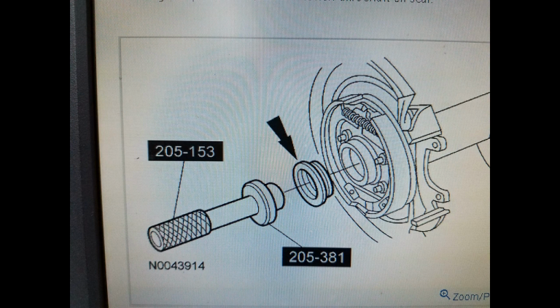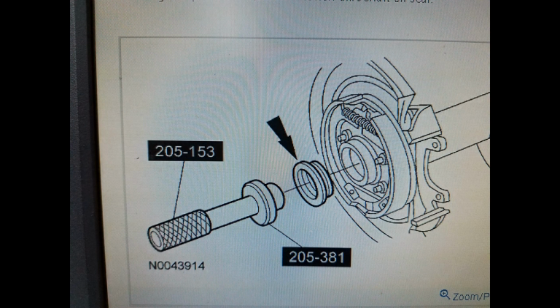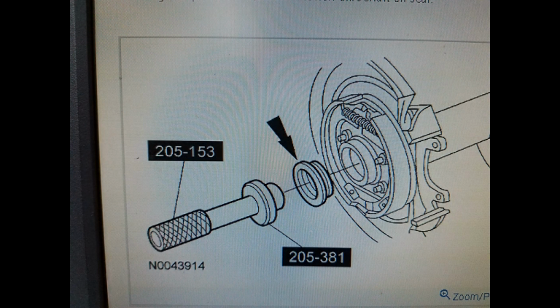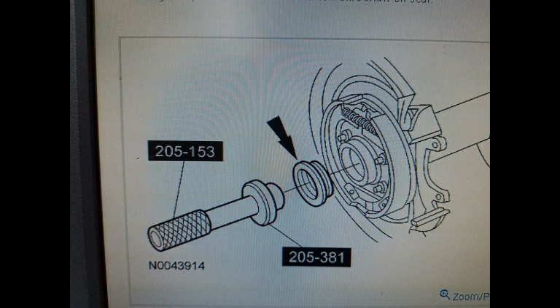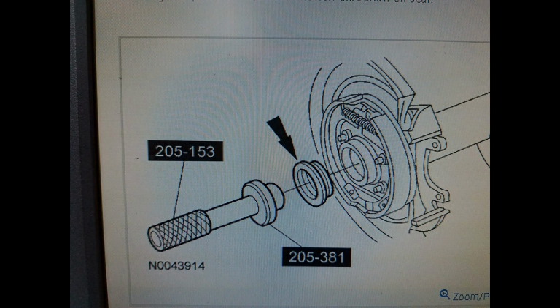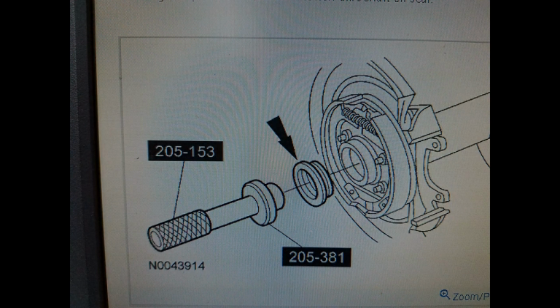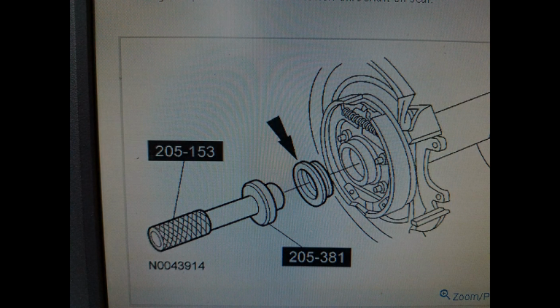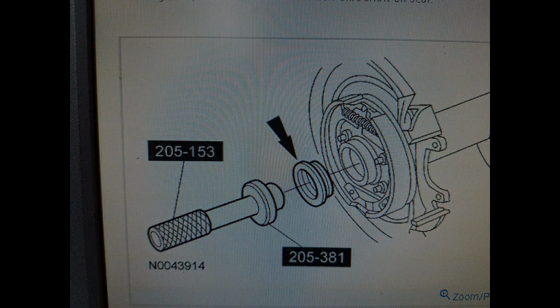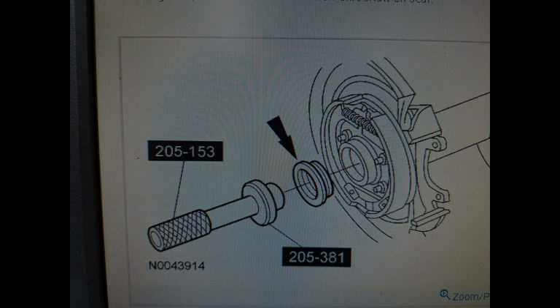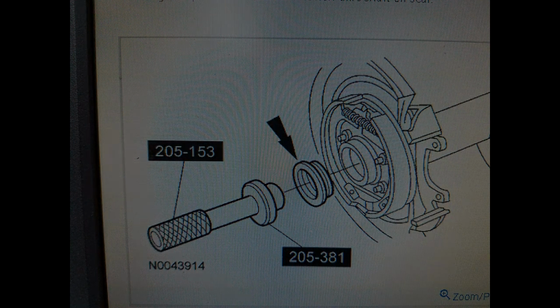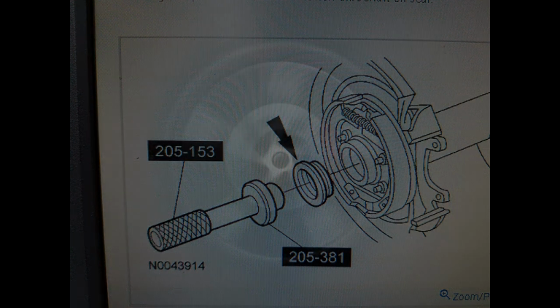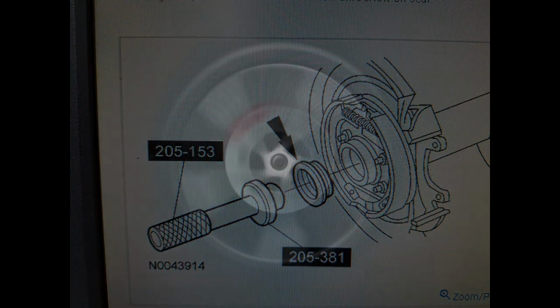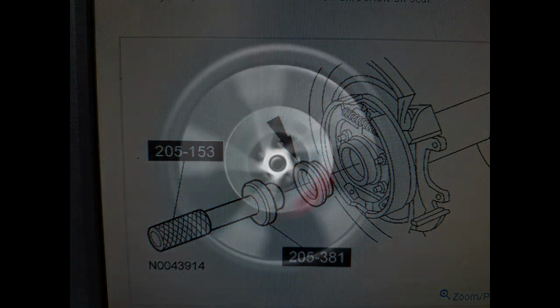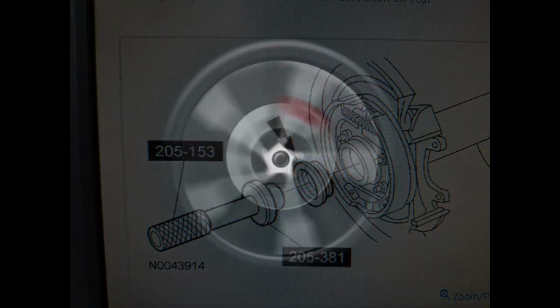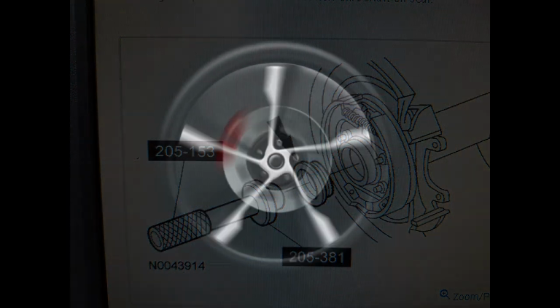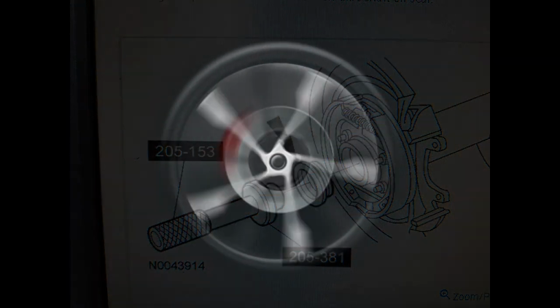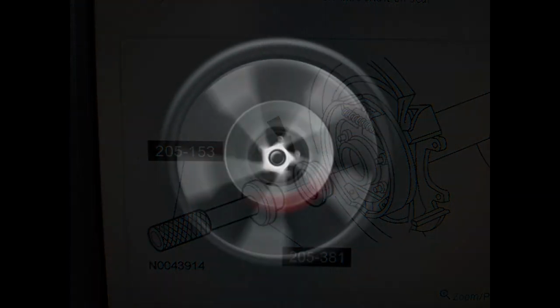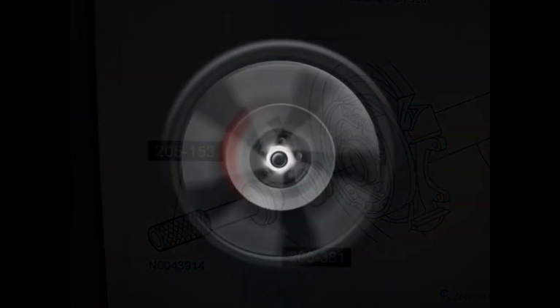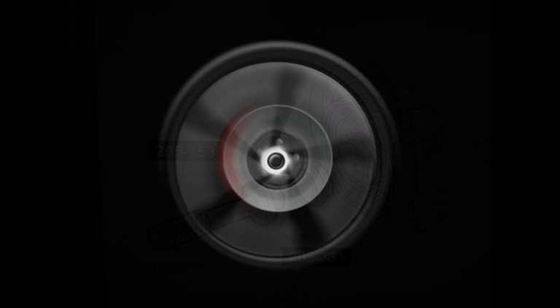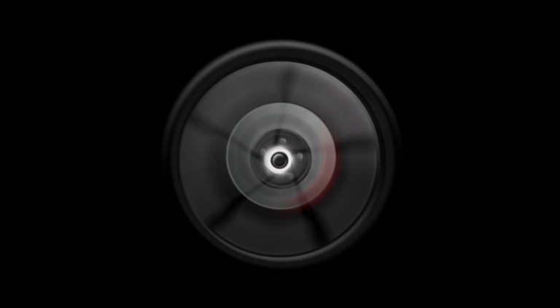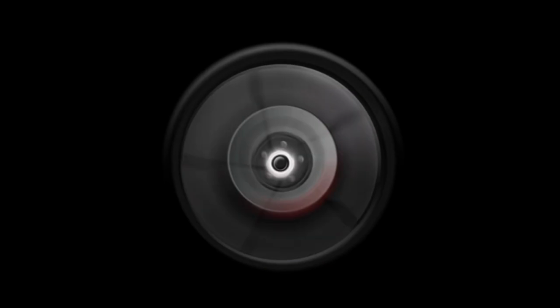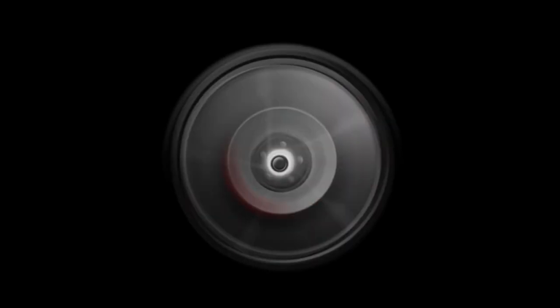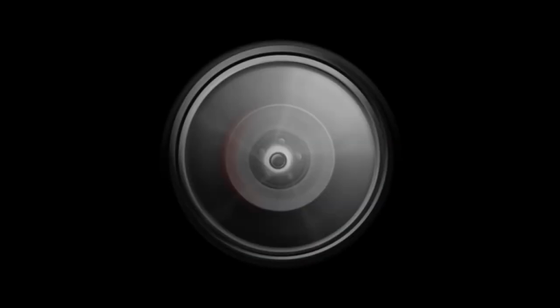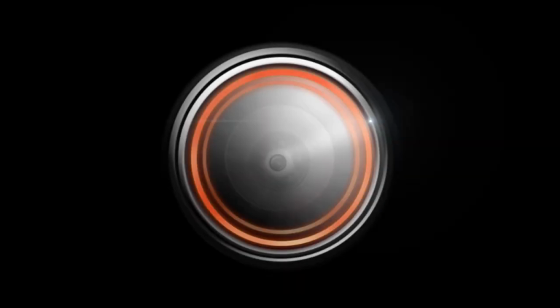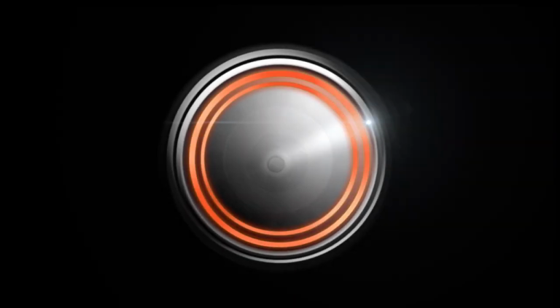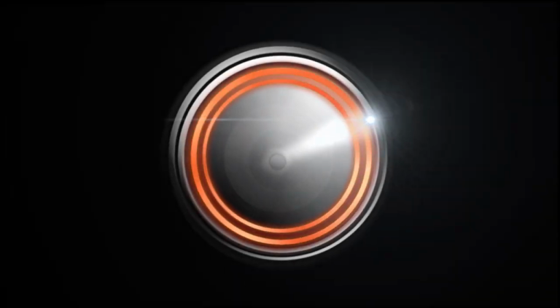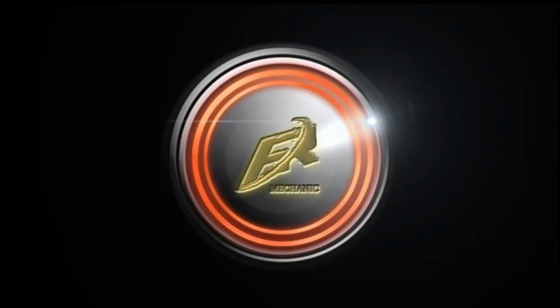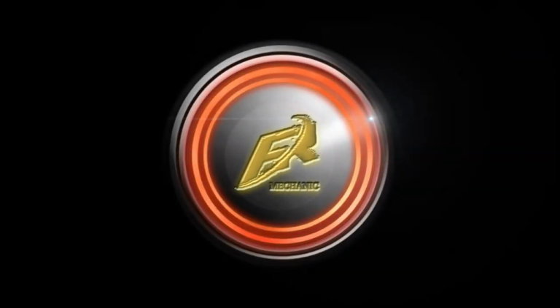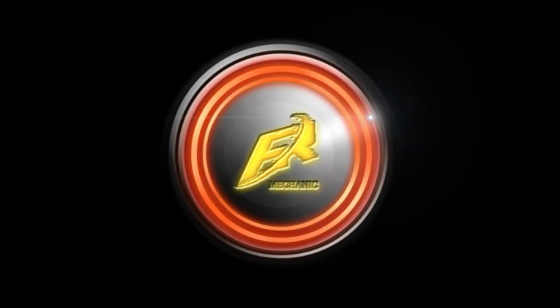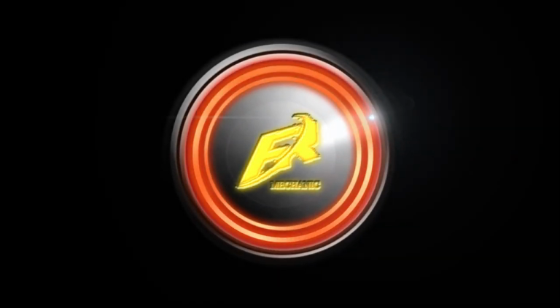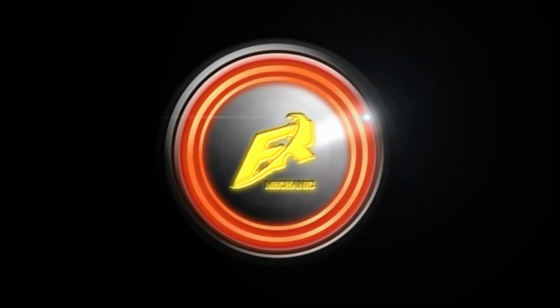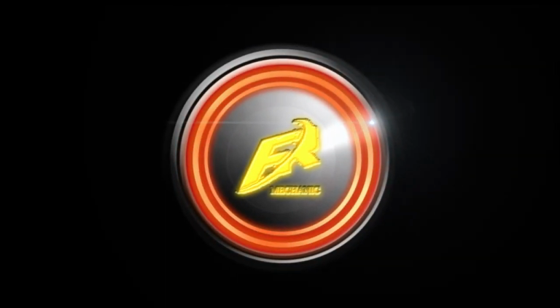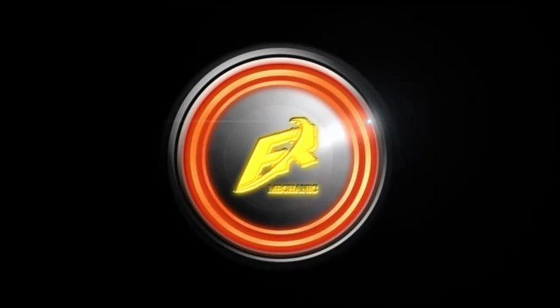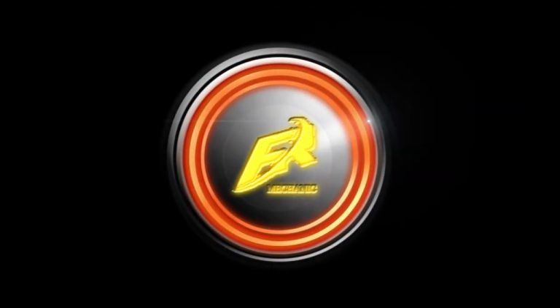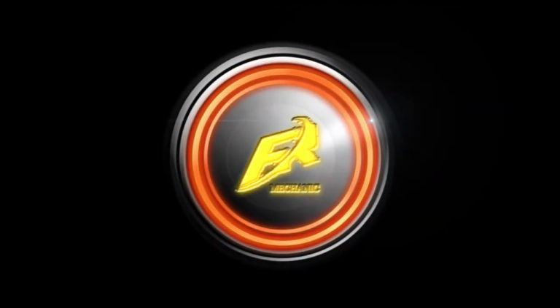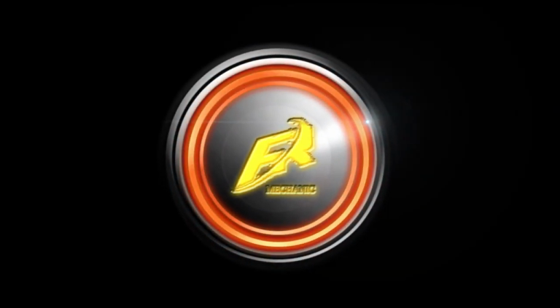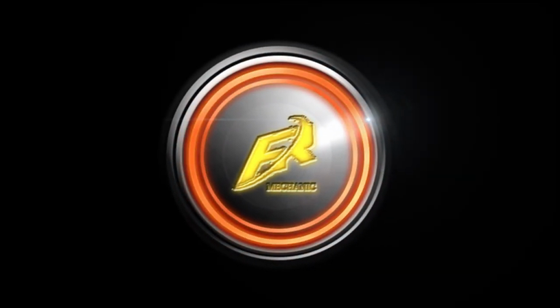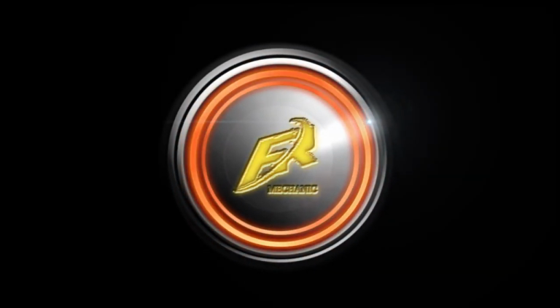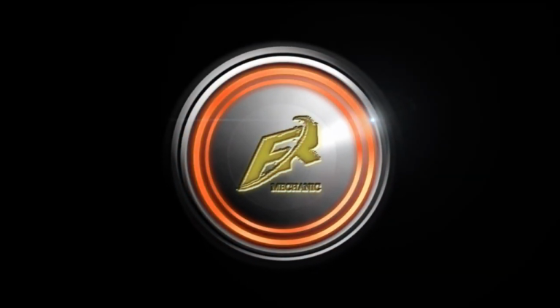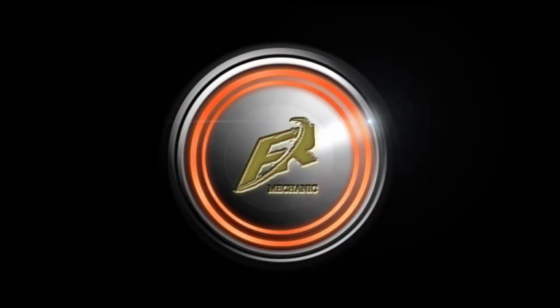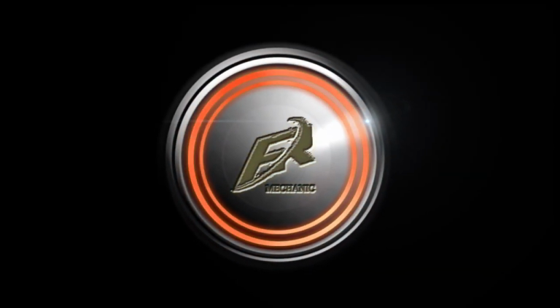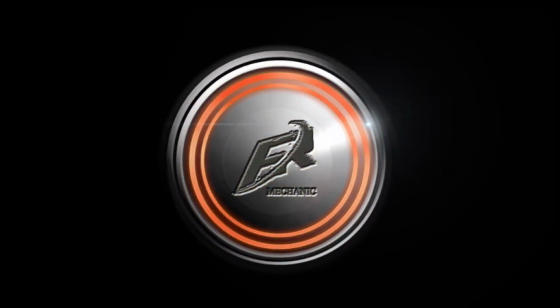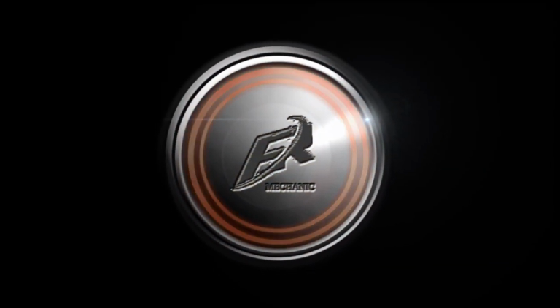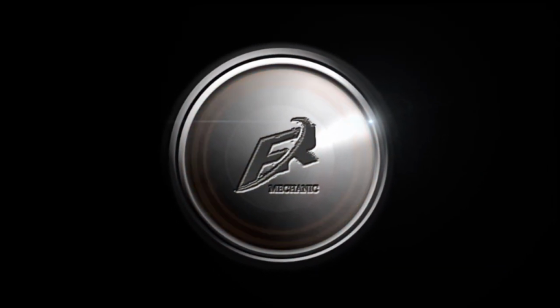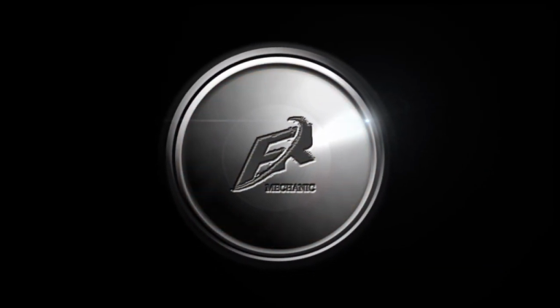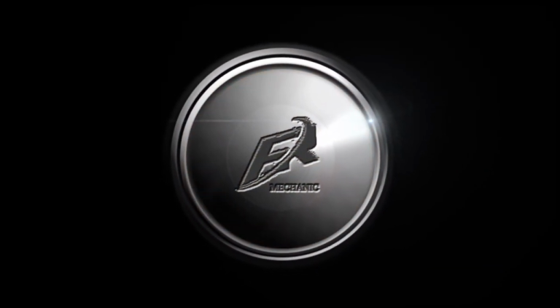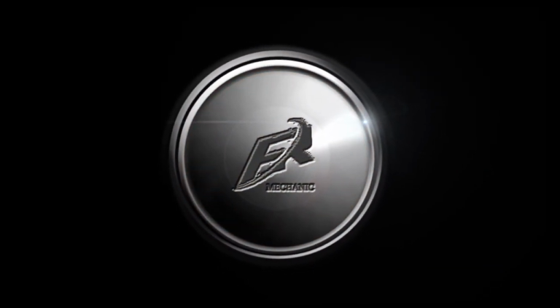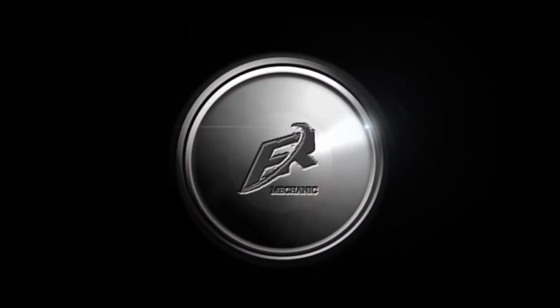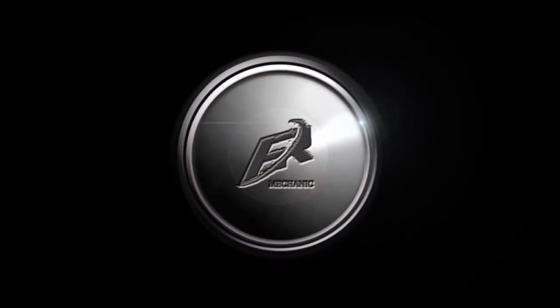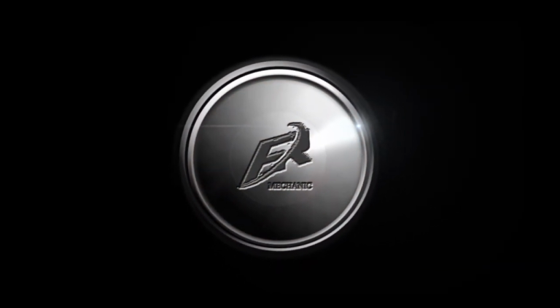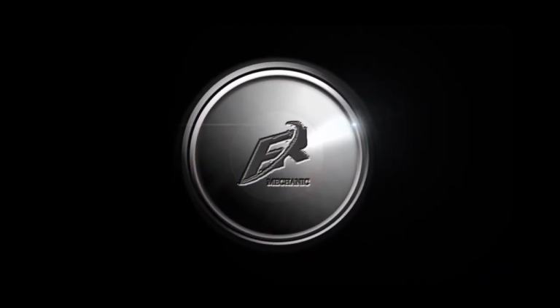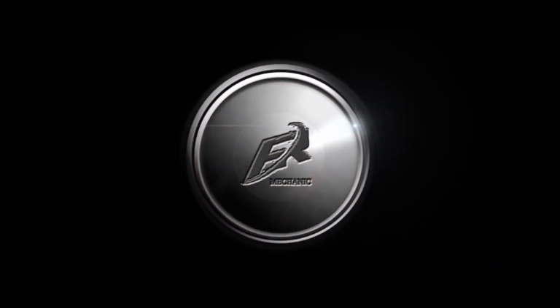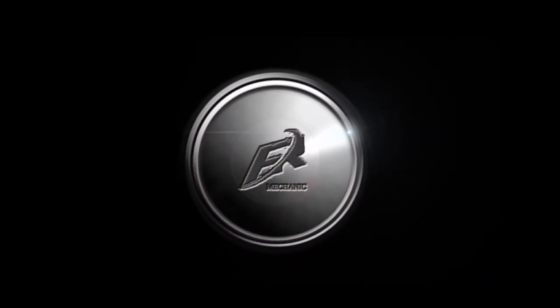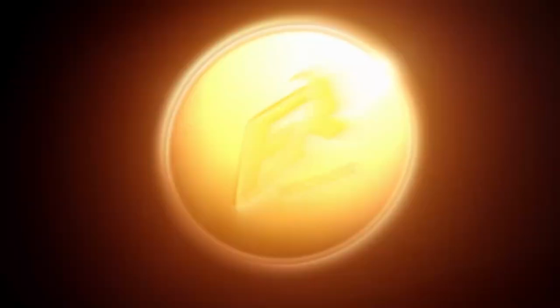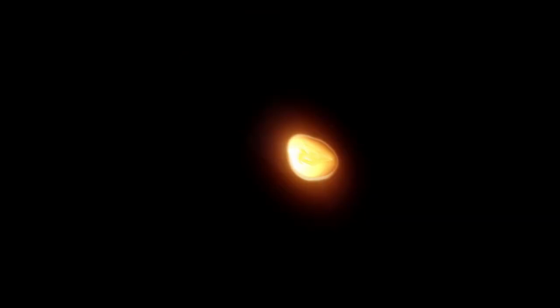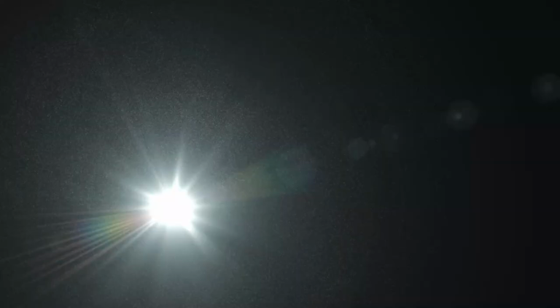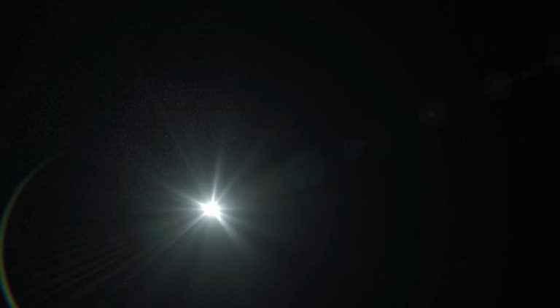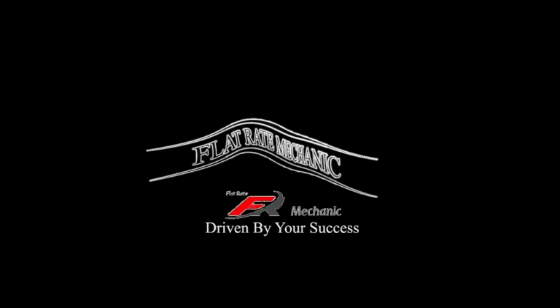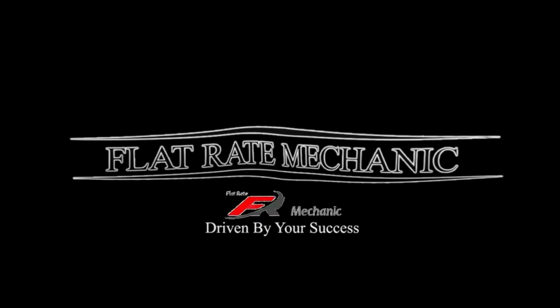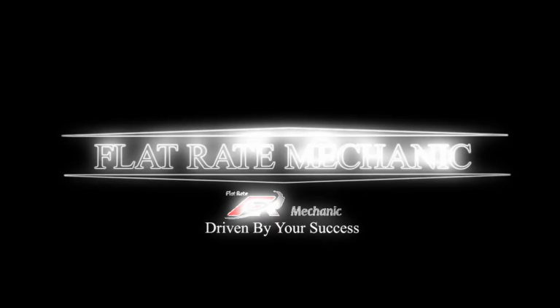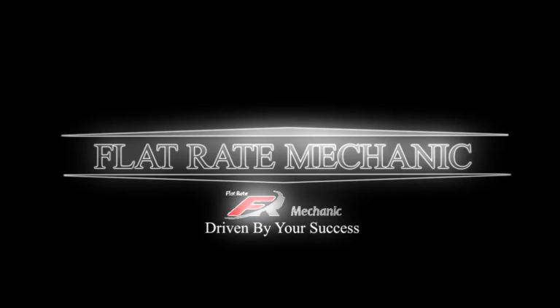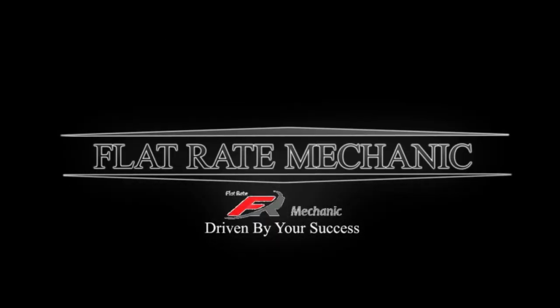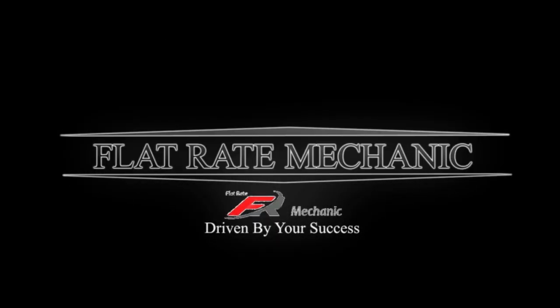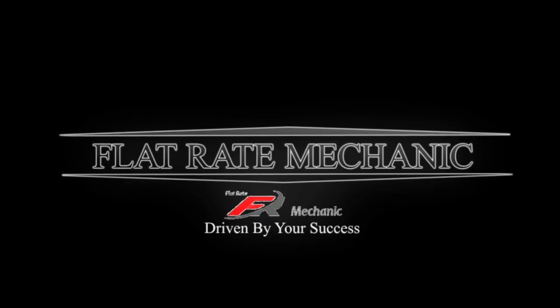Thanks for watching. Be sure to hit the thumbs up button if it was helpful and subscribe to the Flywheel Mechanic channel. Thanks for watching — until next time.